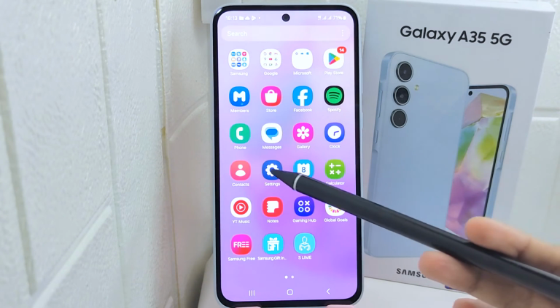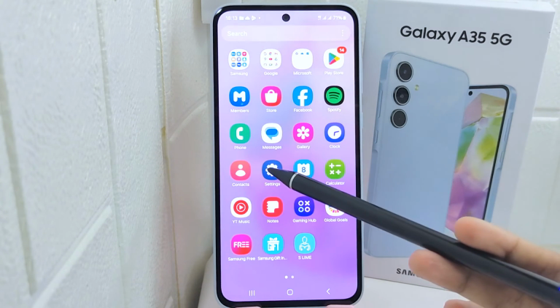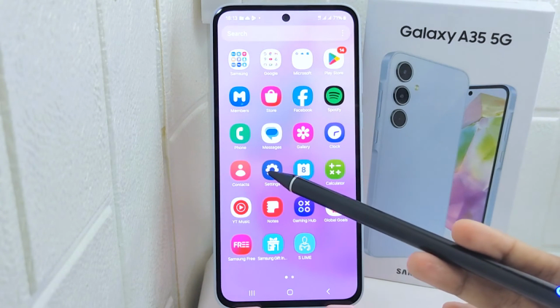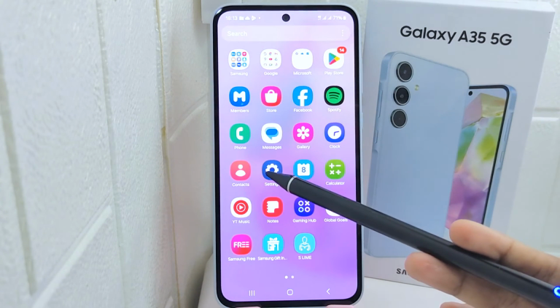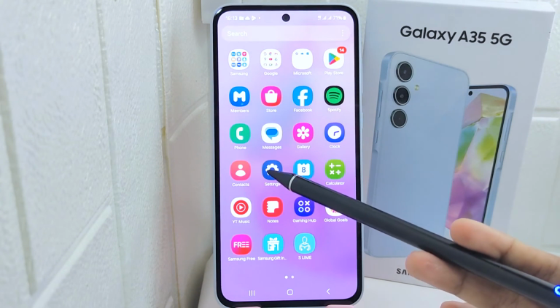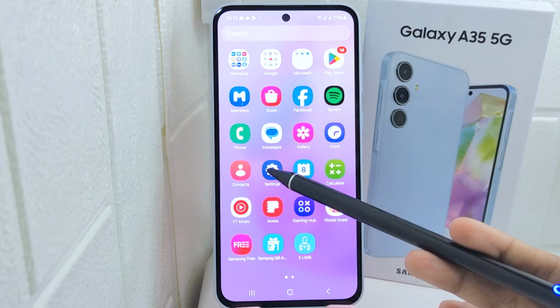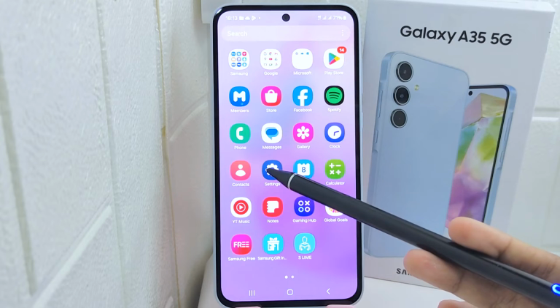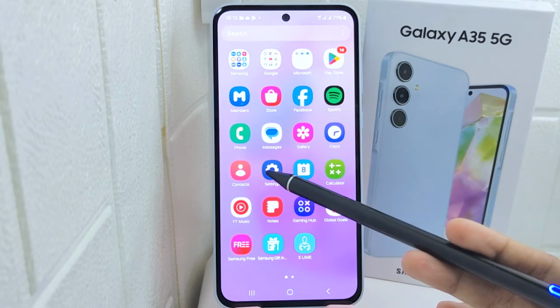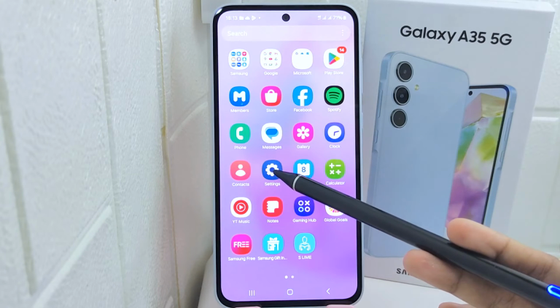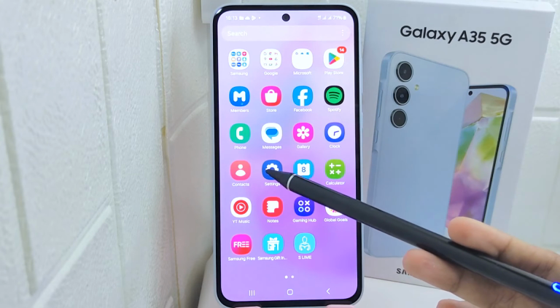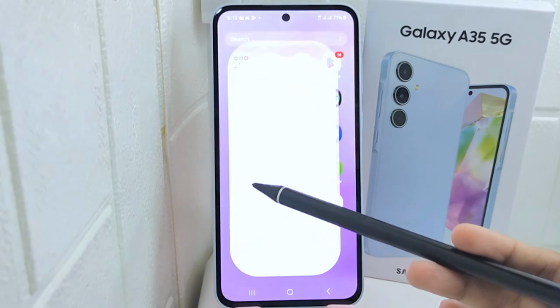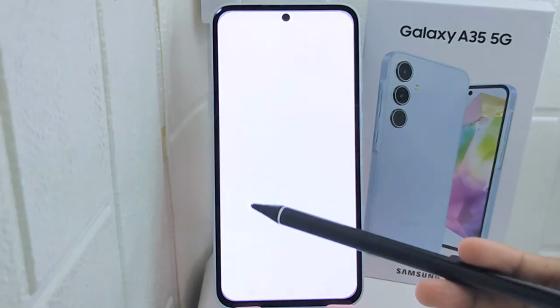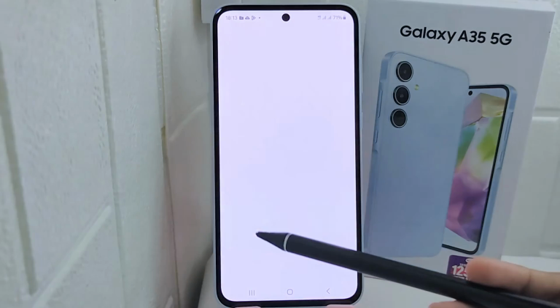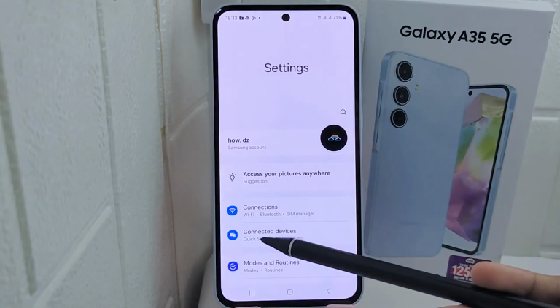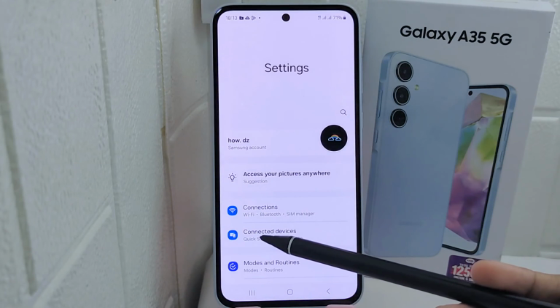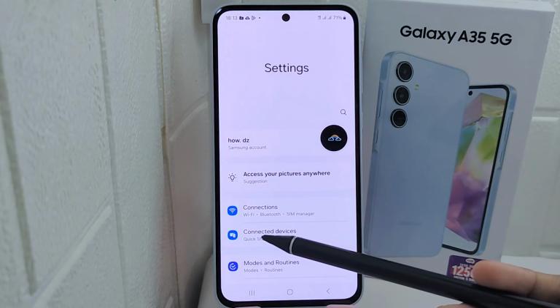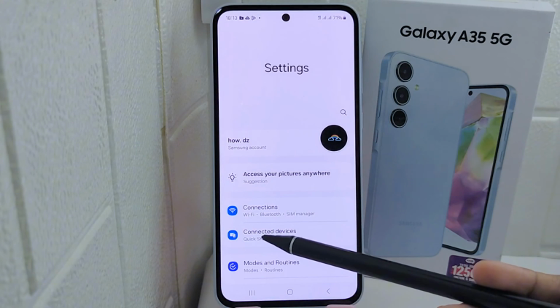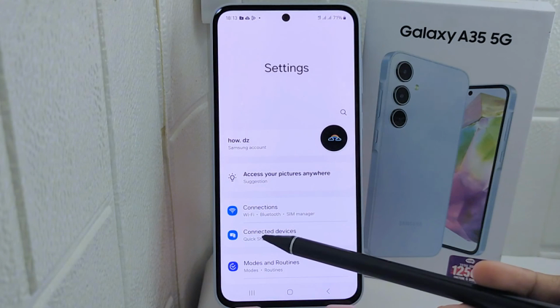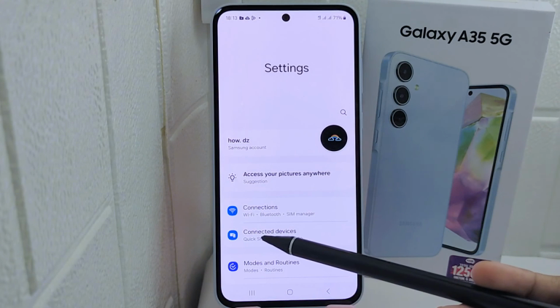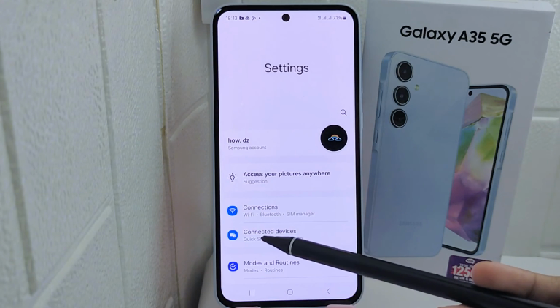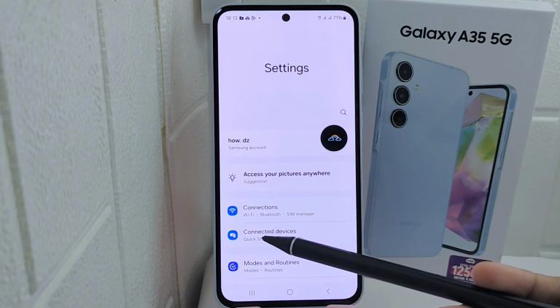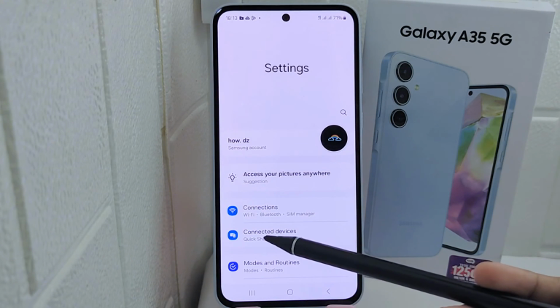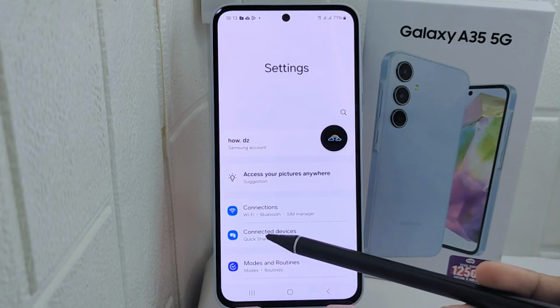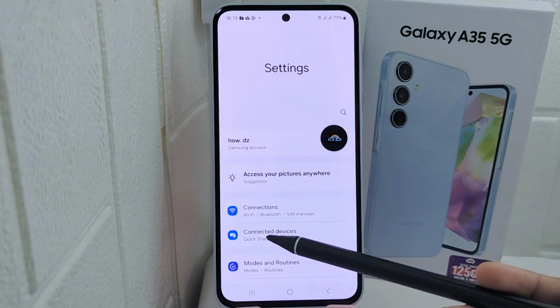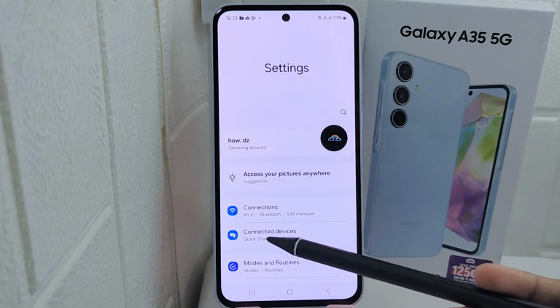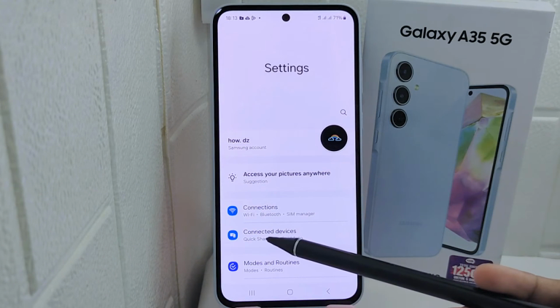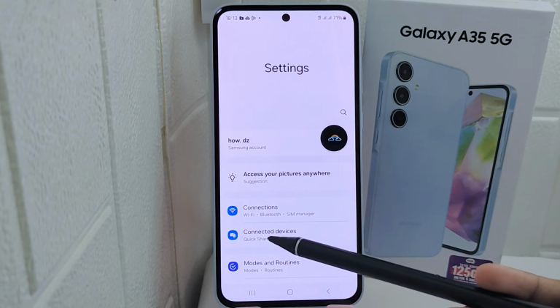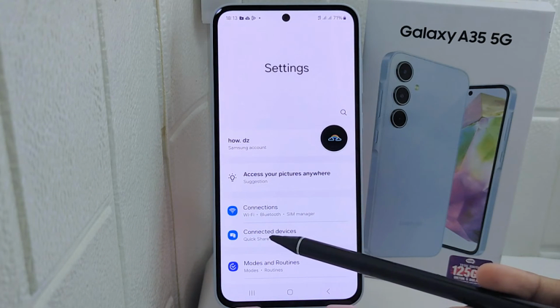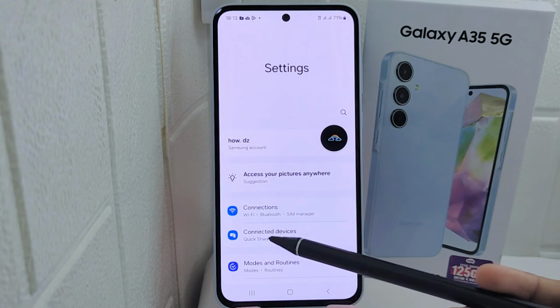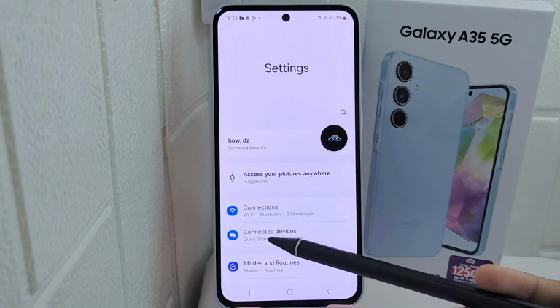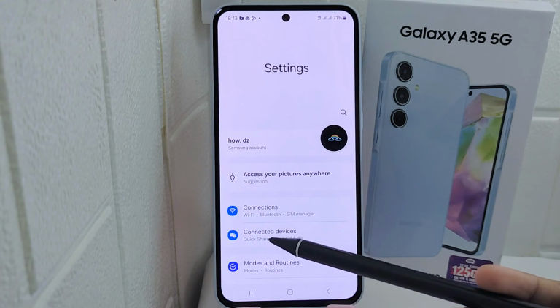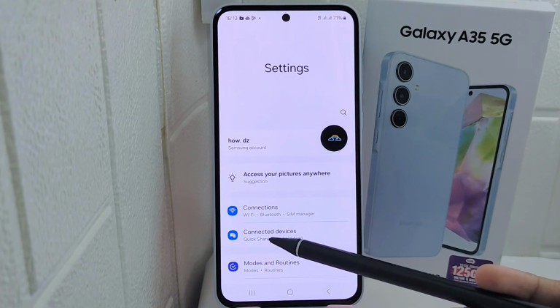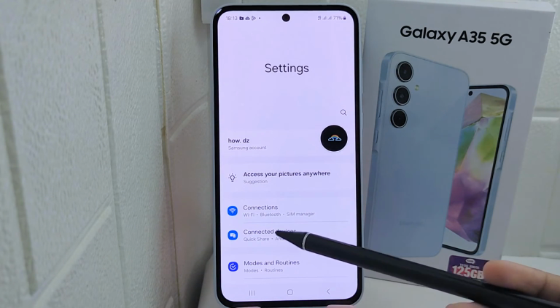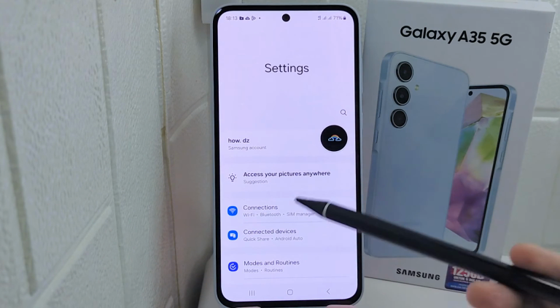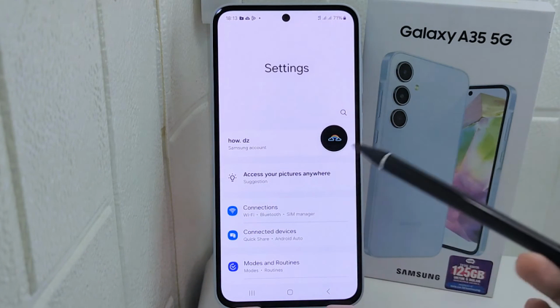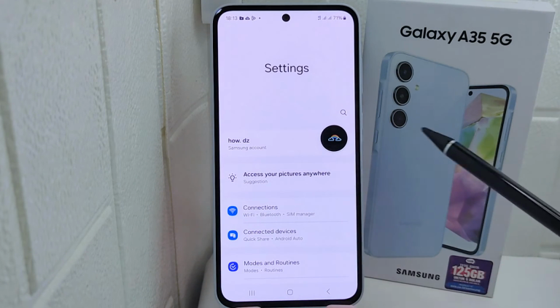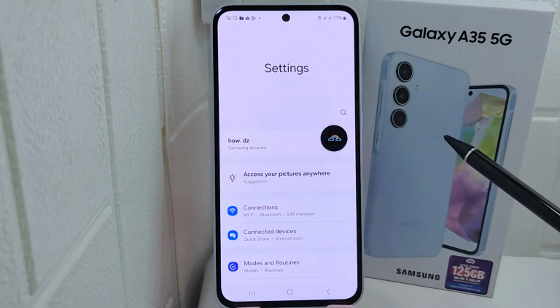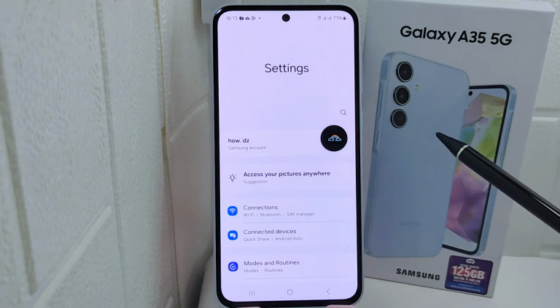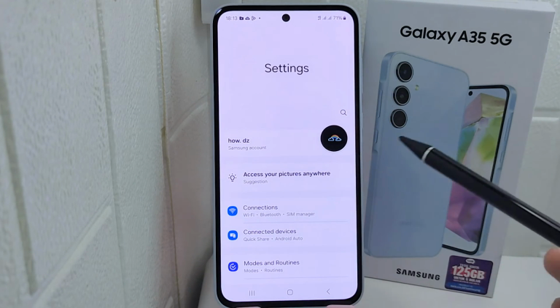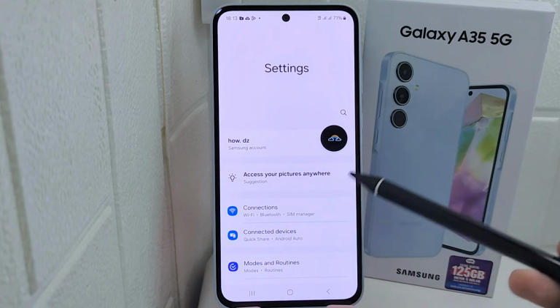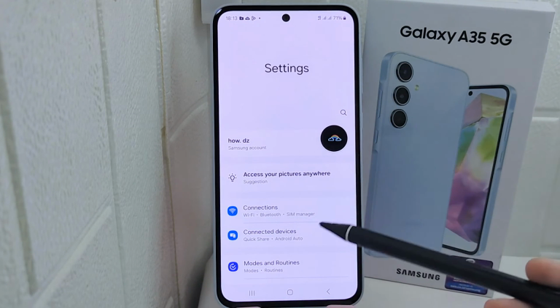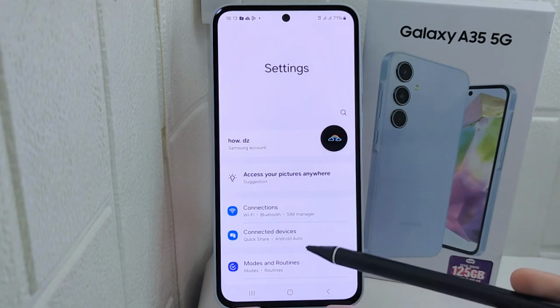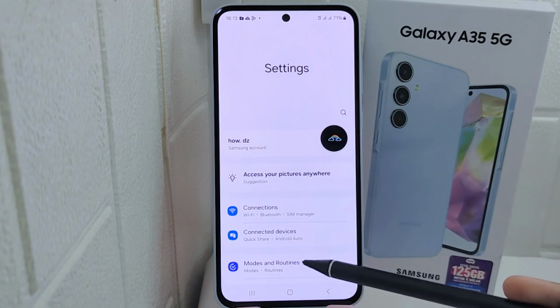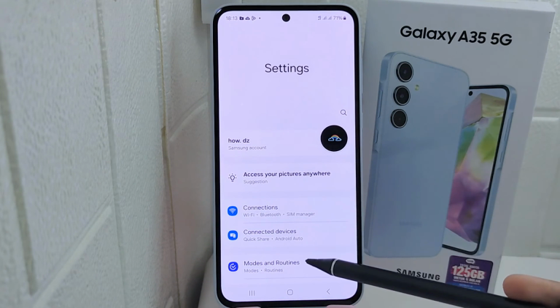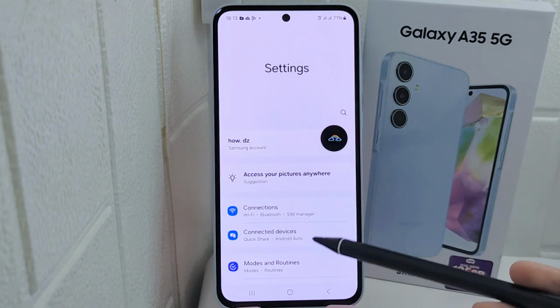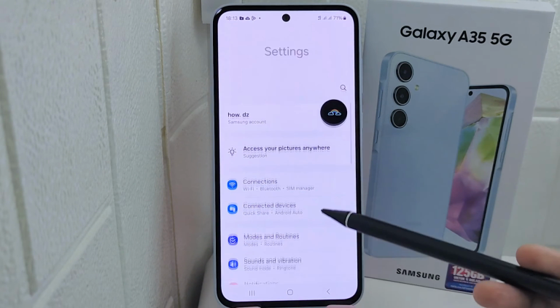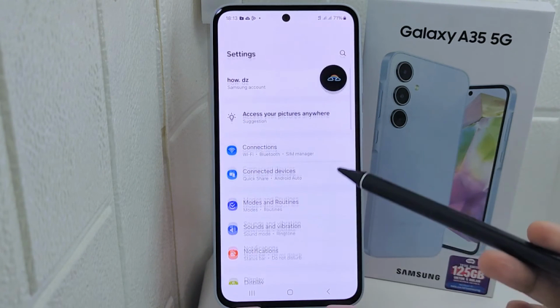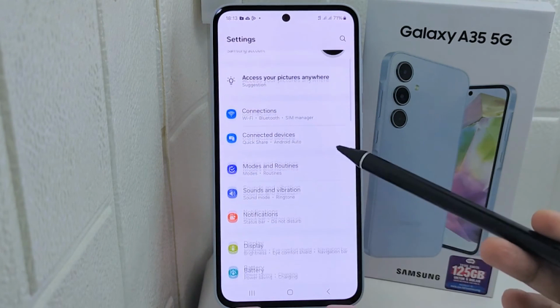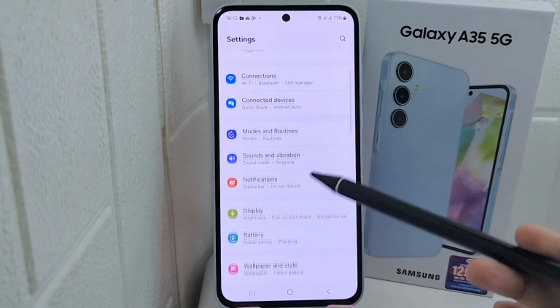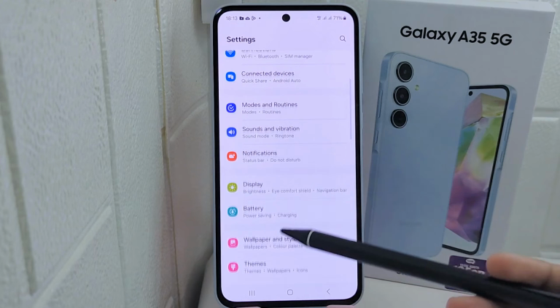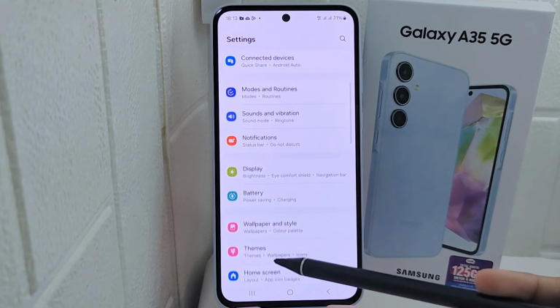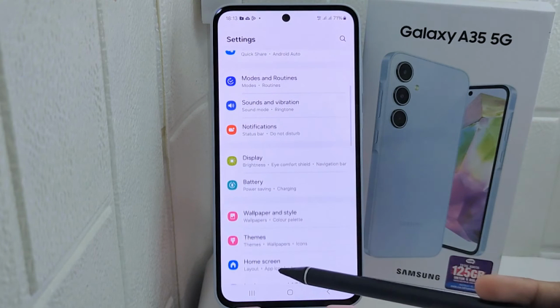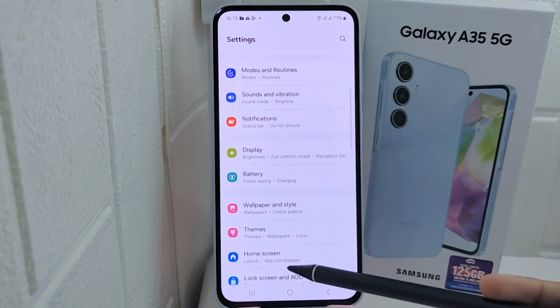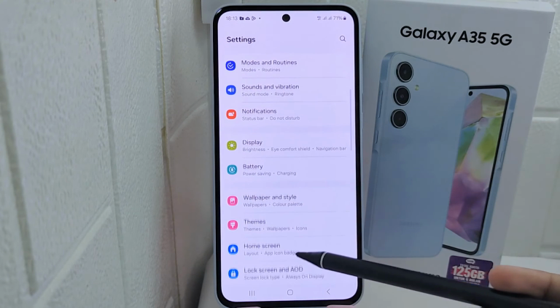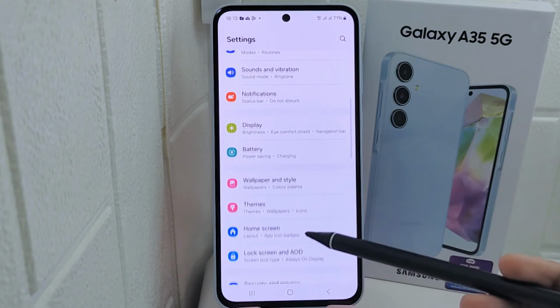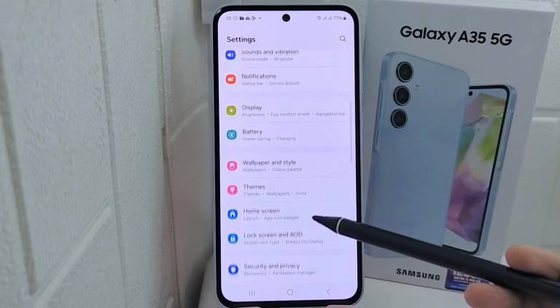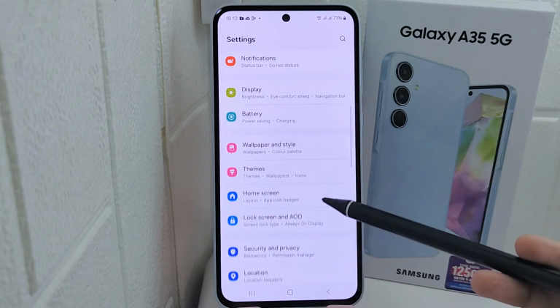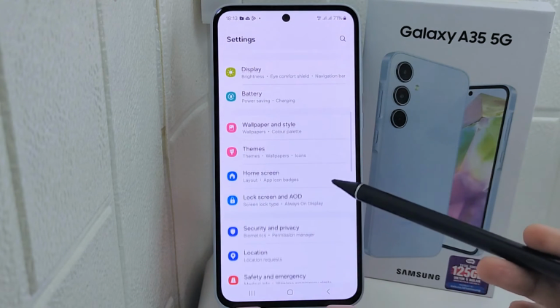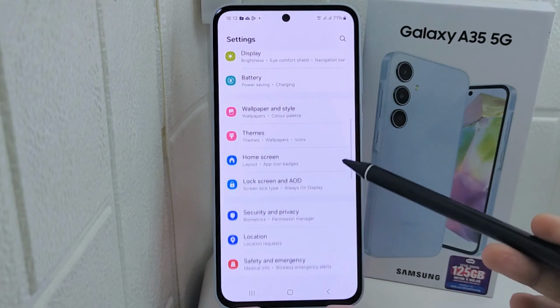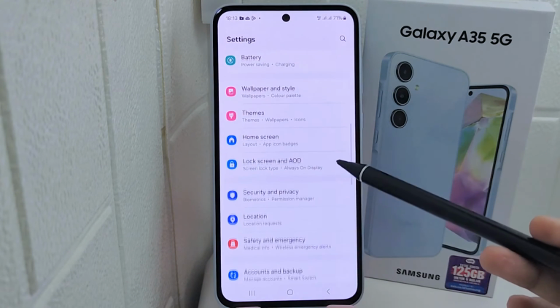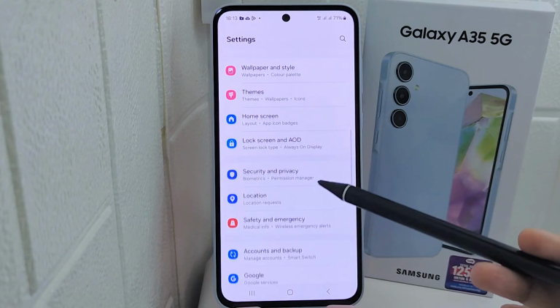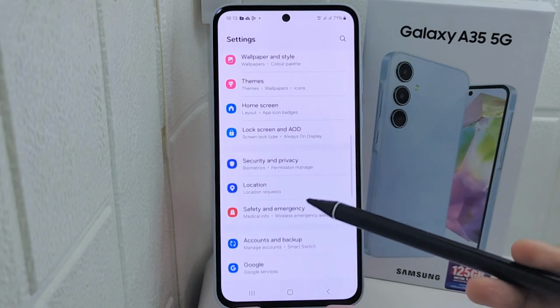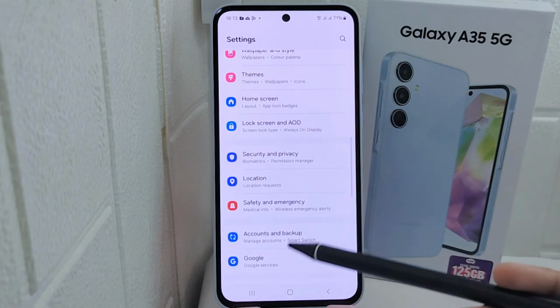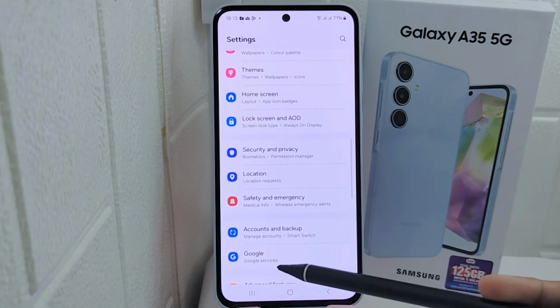First thing first, open the Settings app on your device. Then please scroll down and select the Google menu.